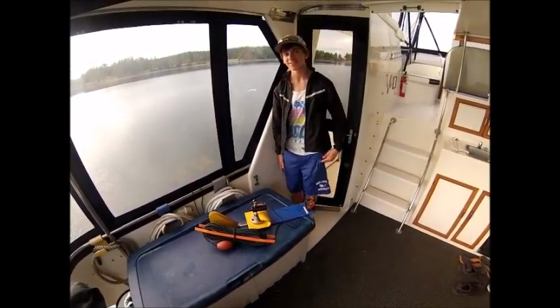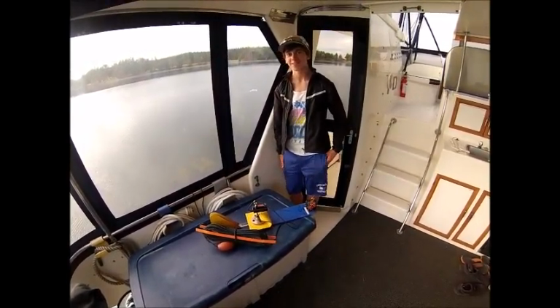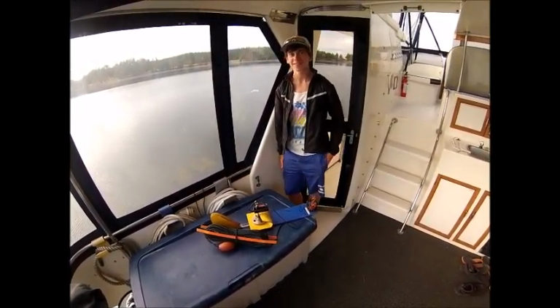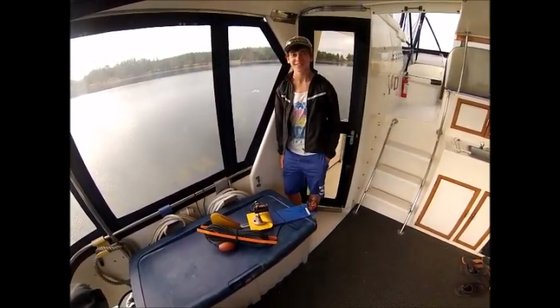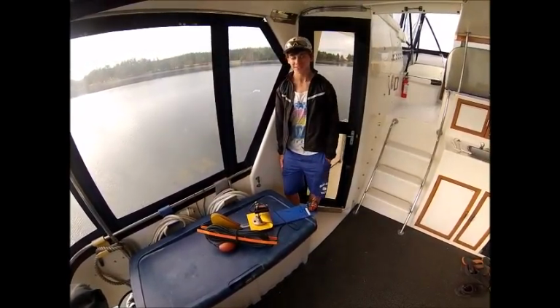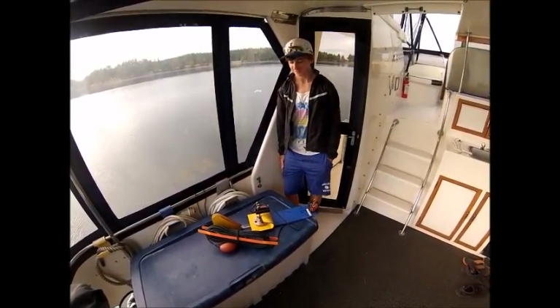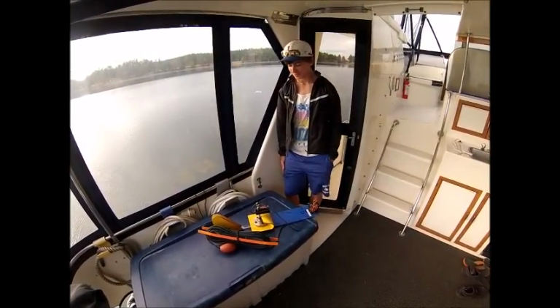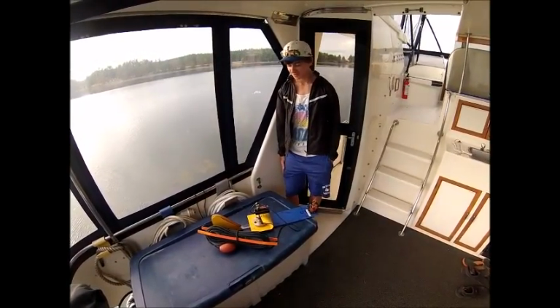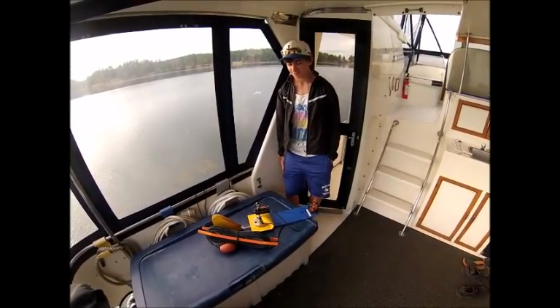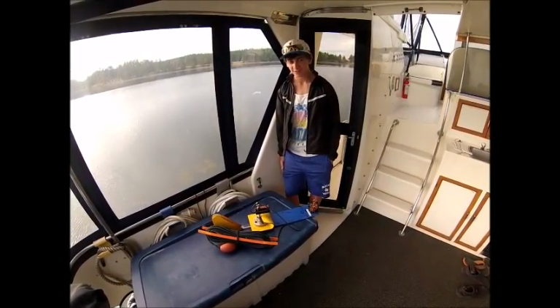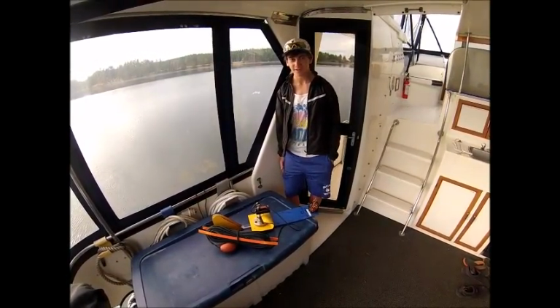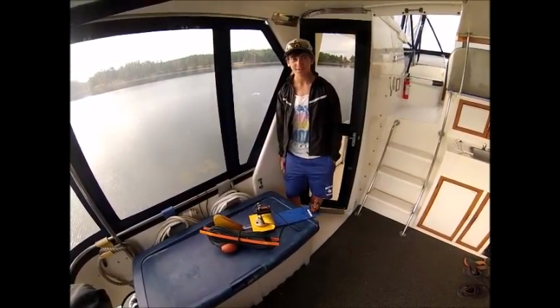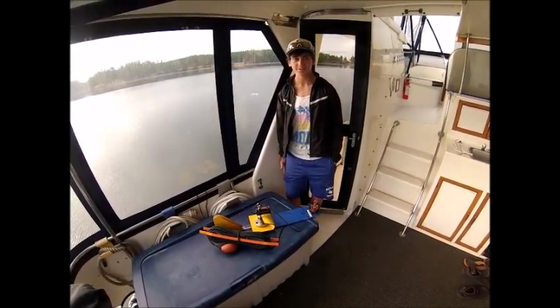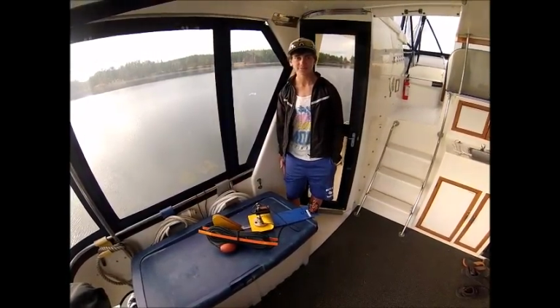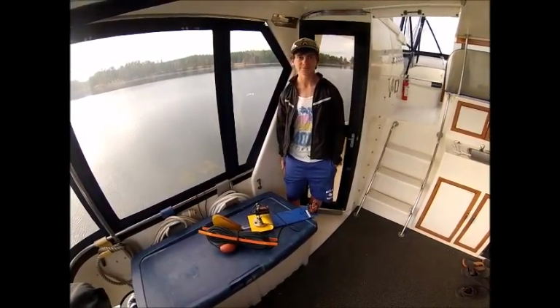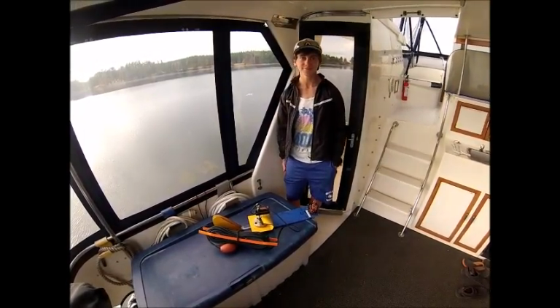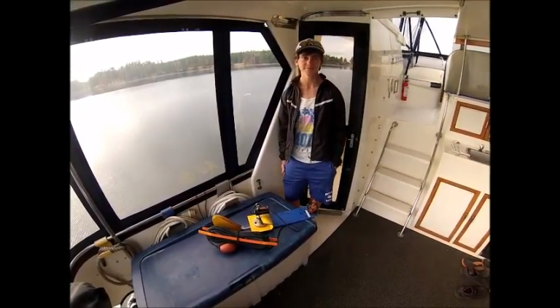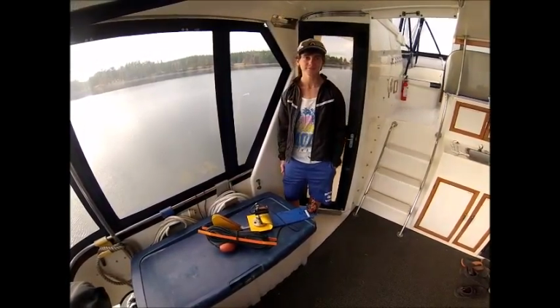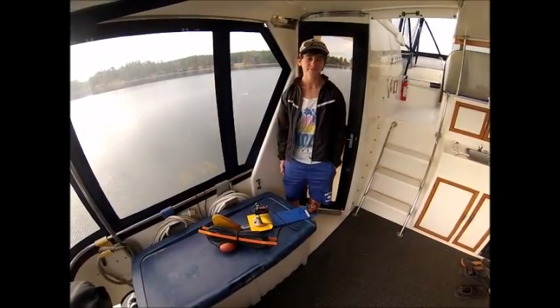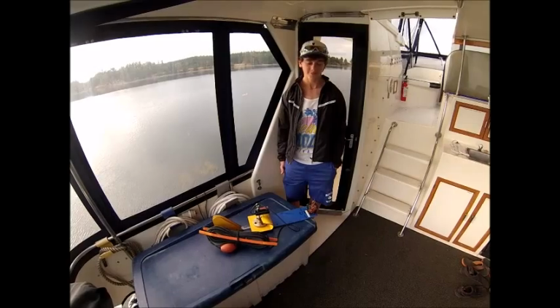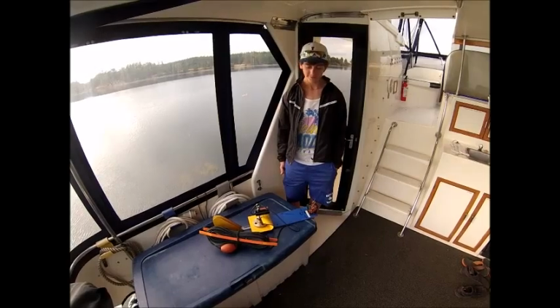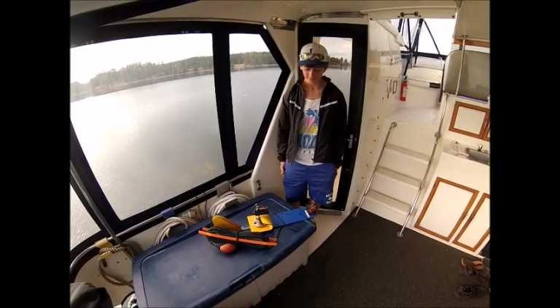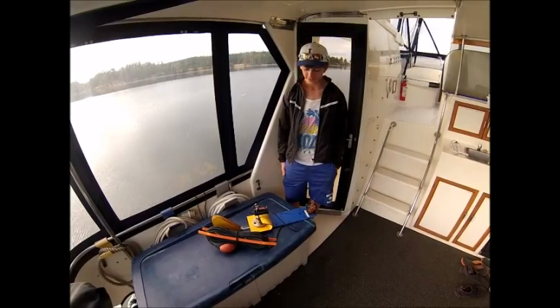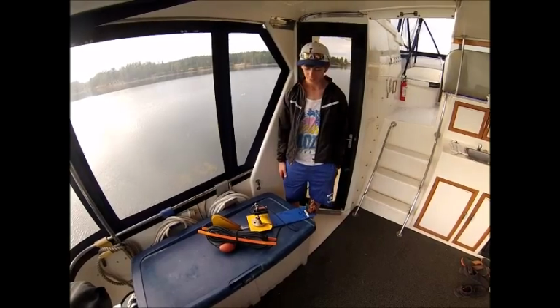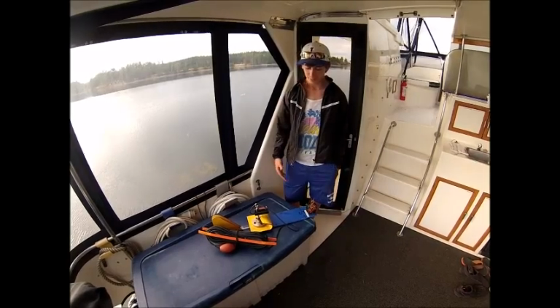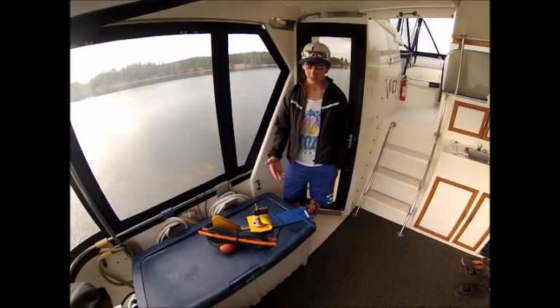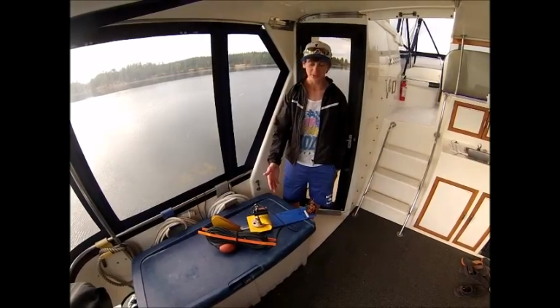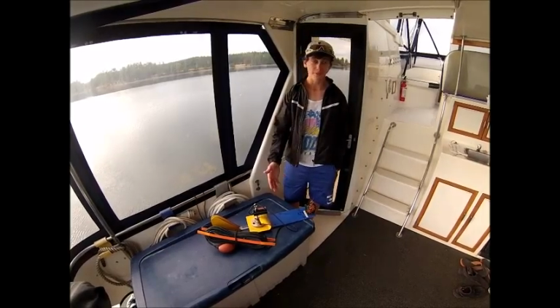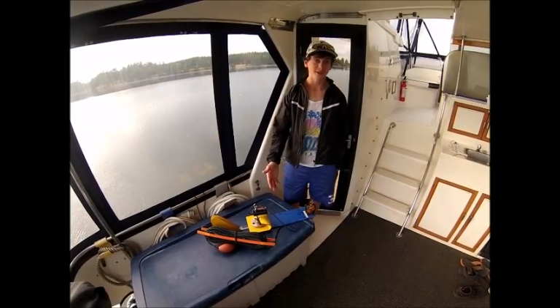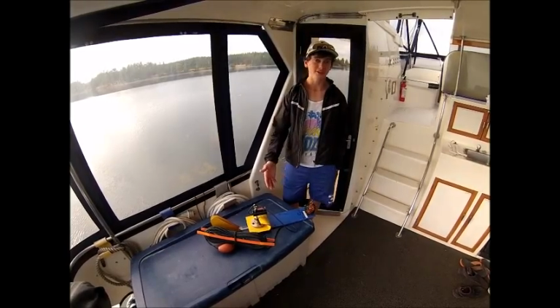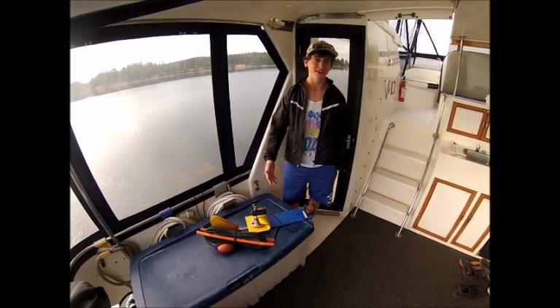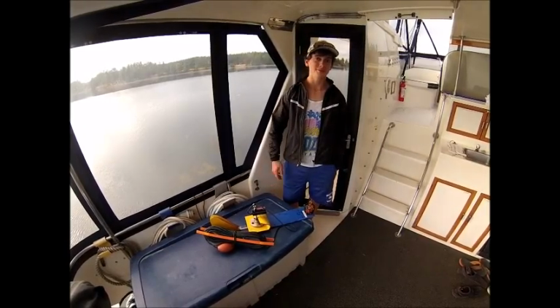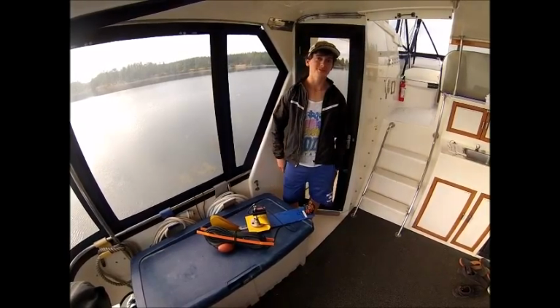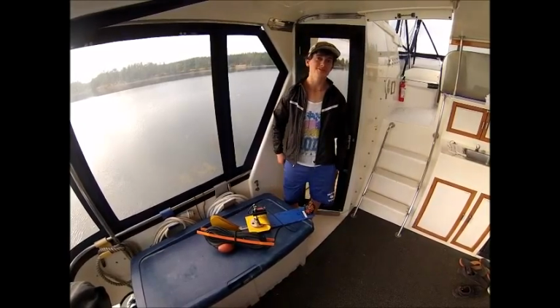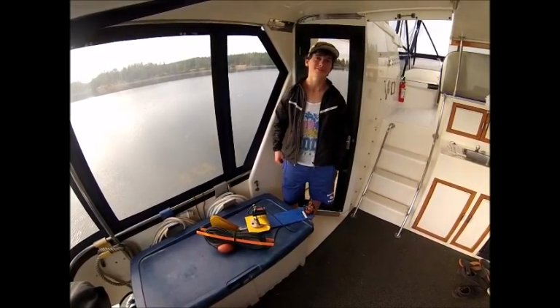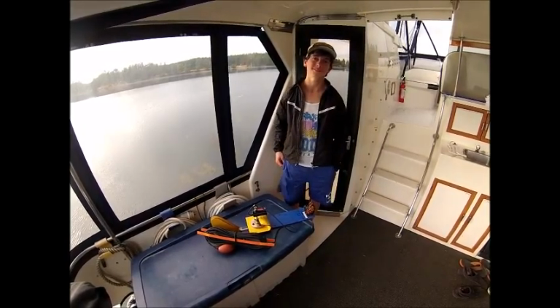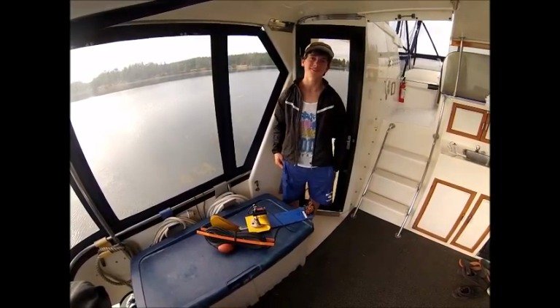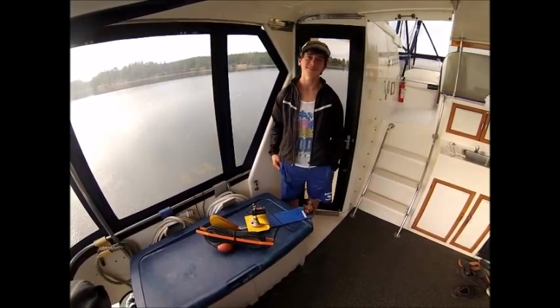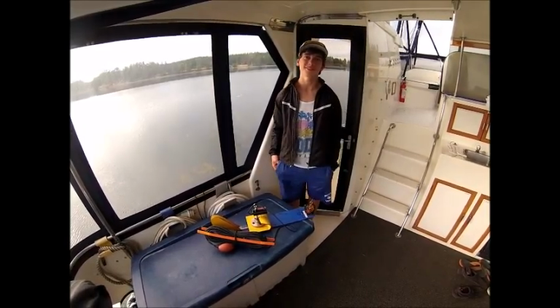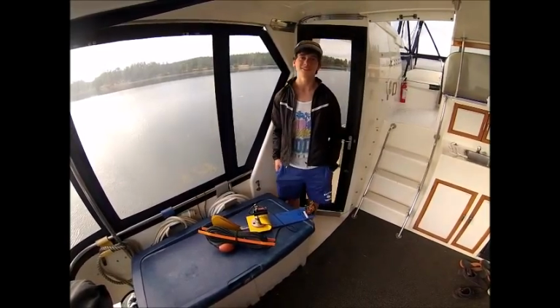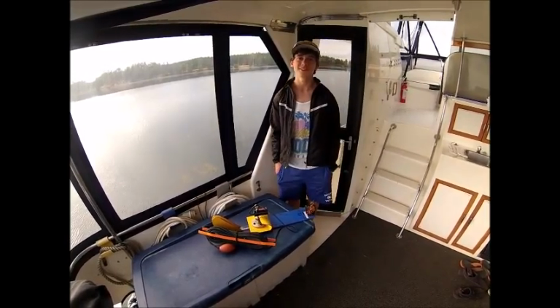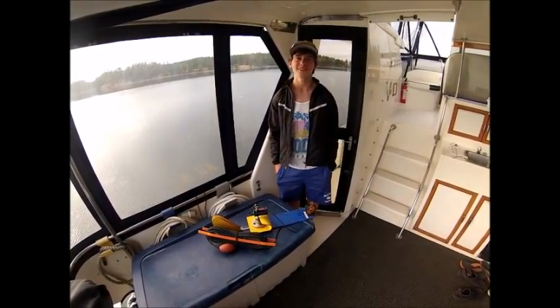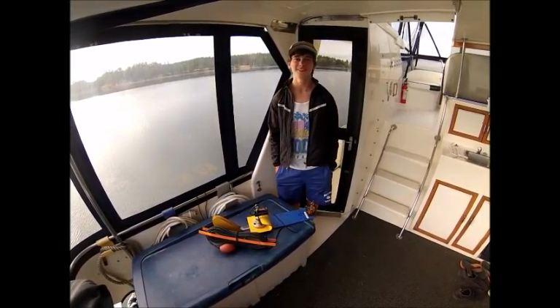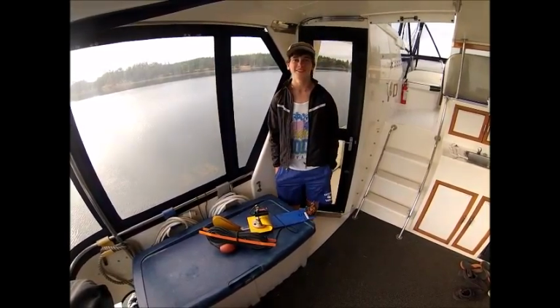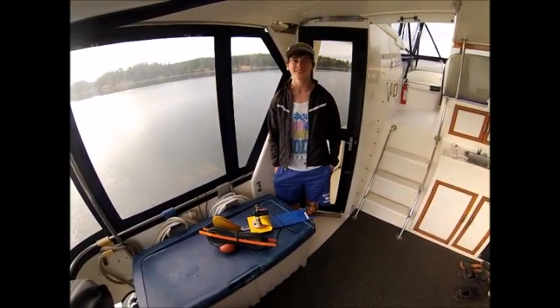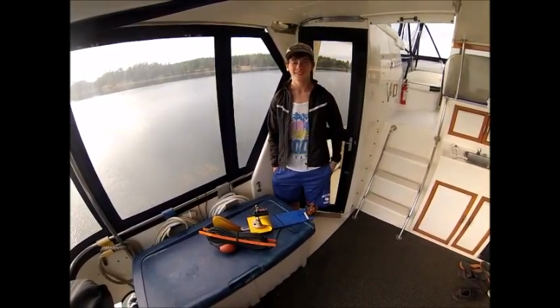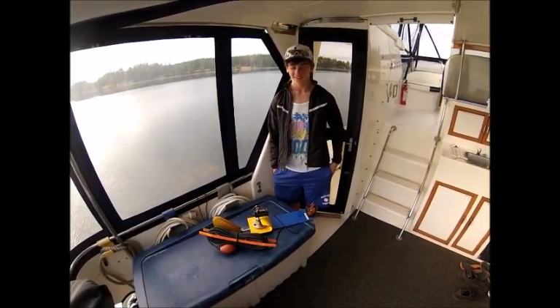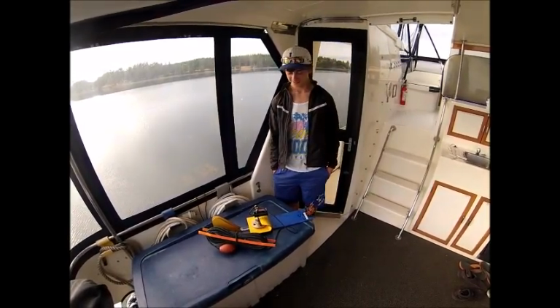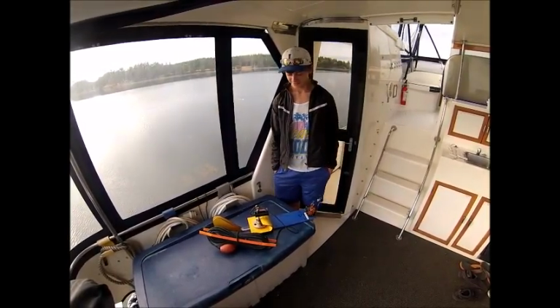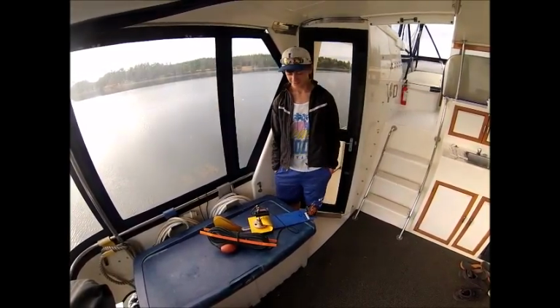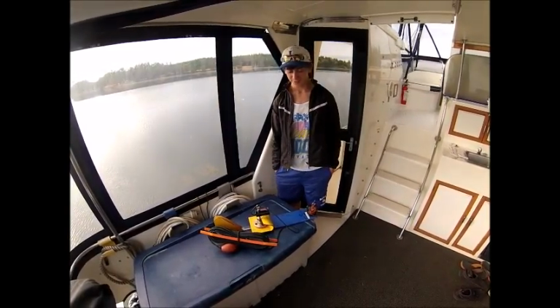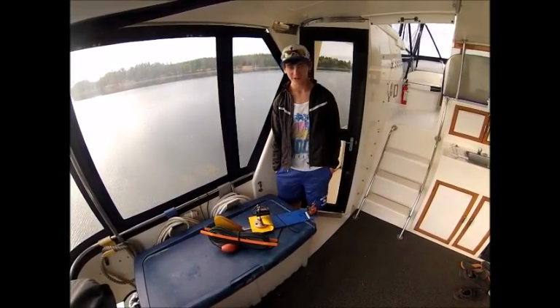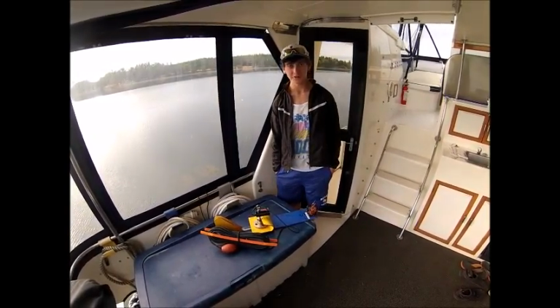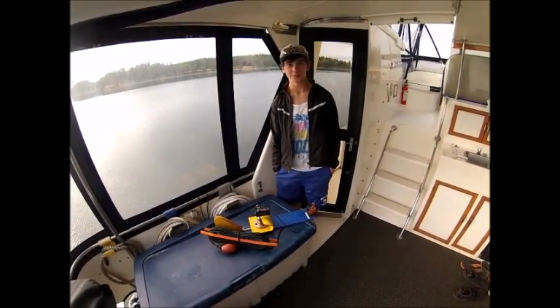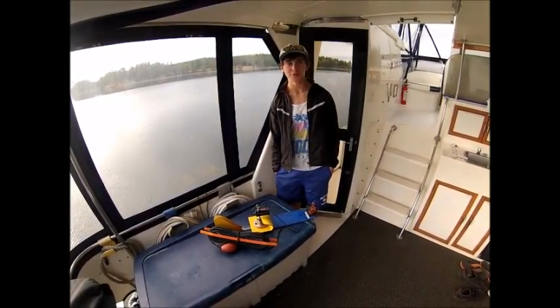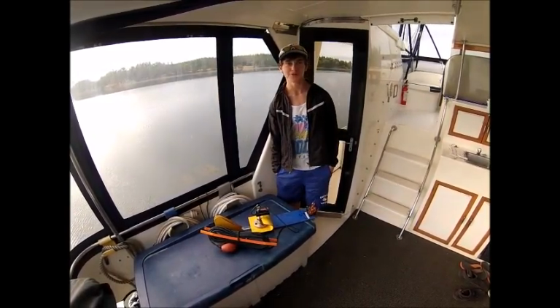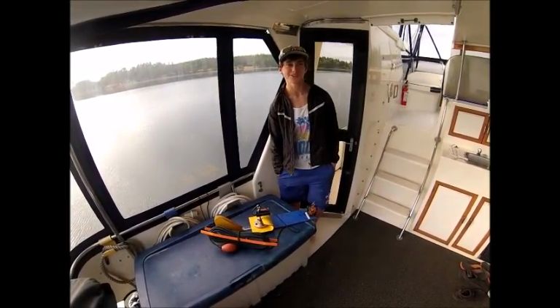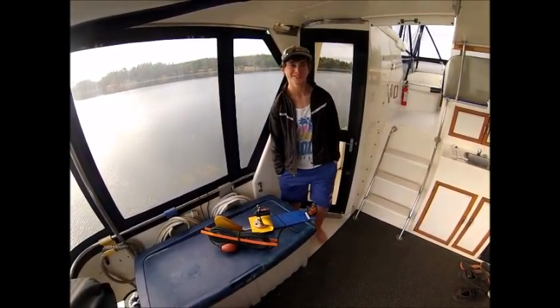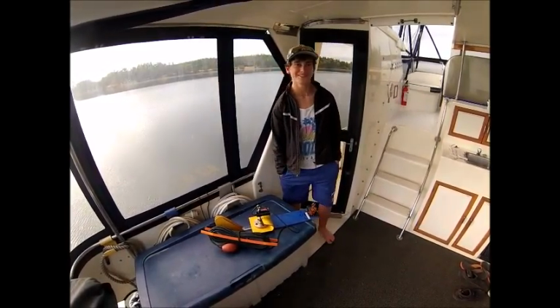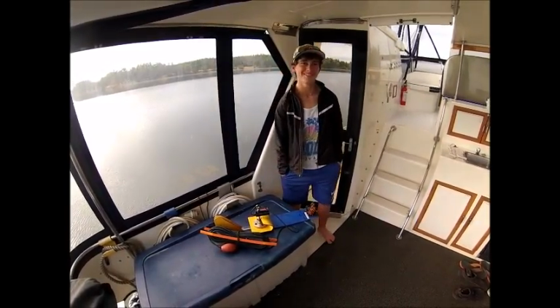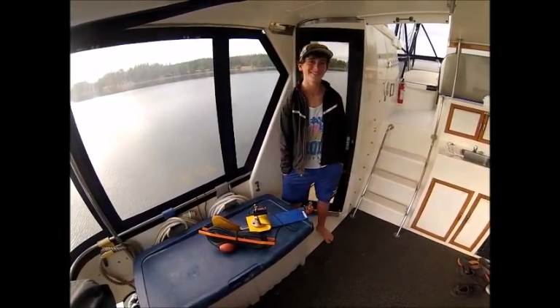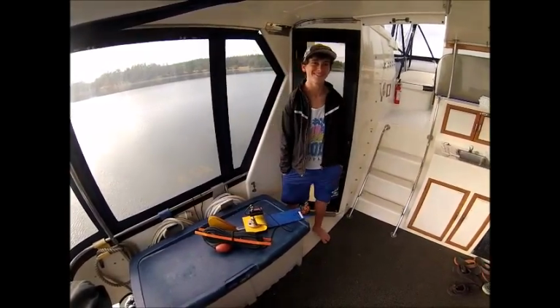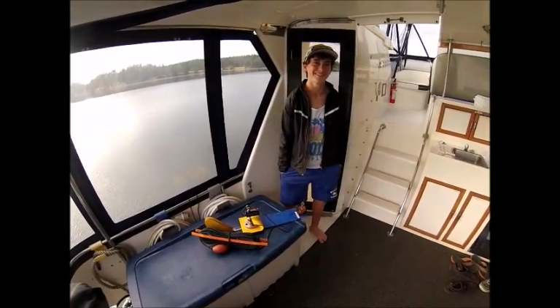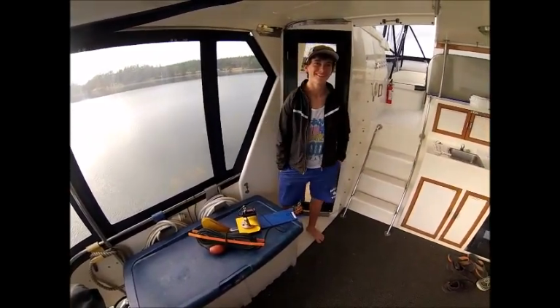So what happens if we find any crabs? Then we put on the big traps. And do we put a video camera on the big traps? We do, of course.